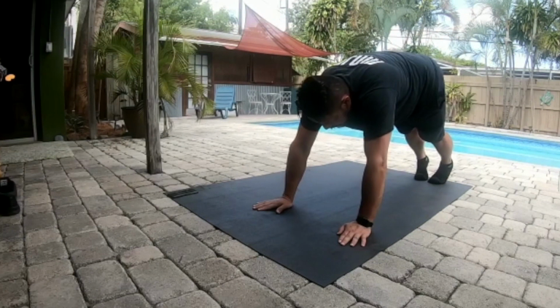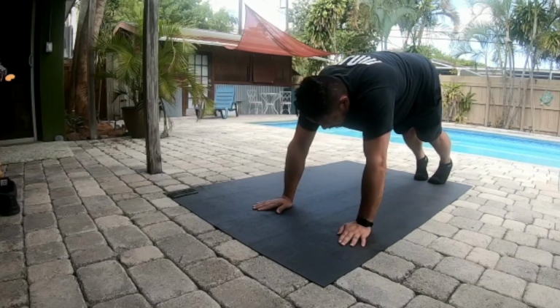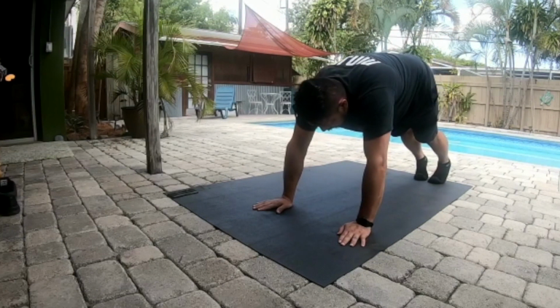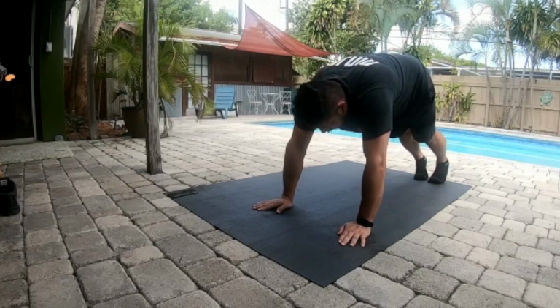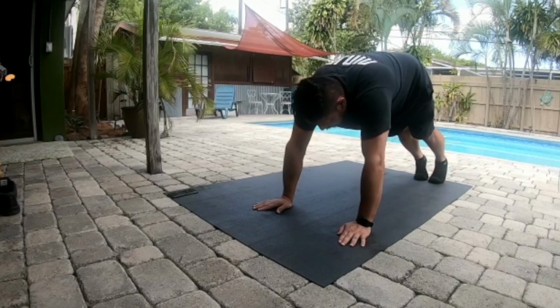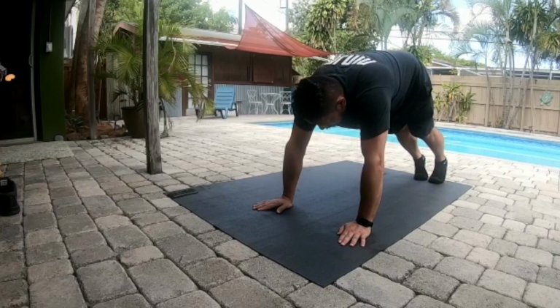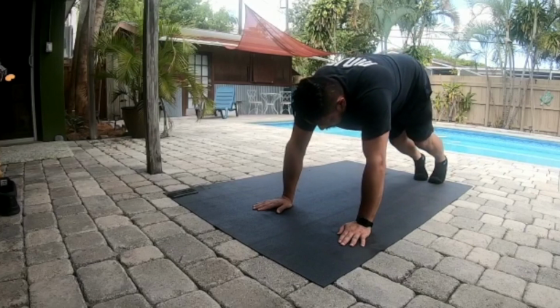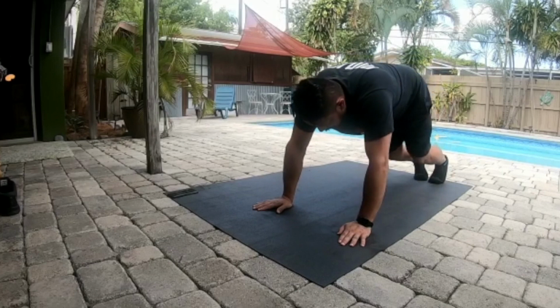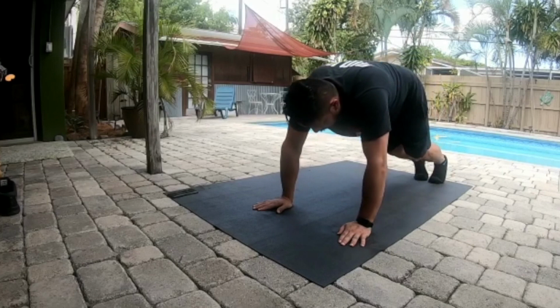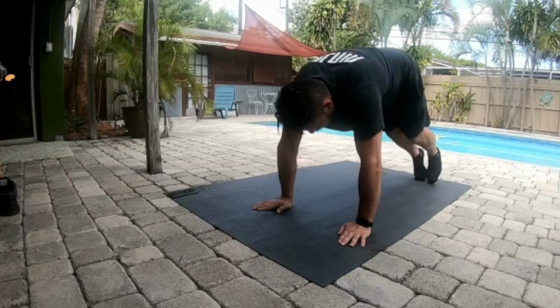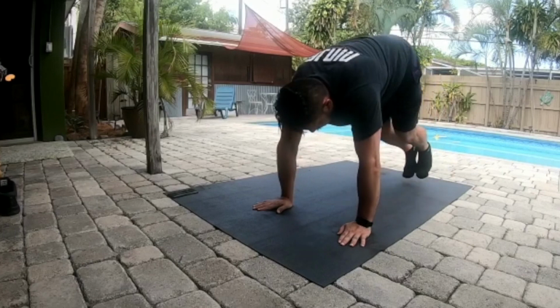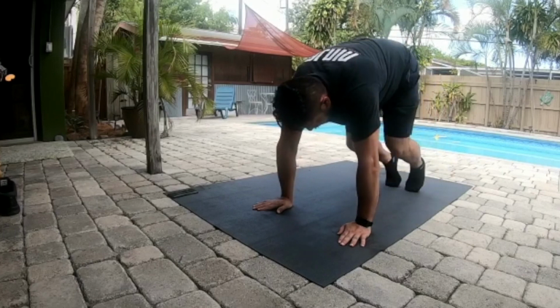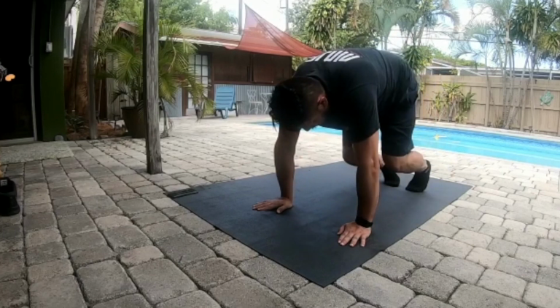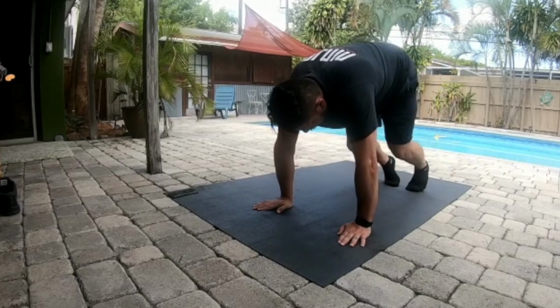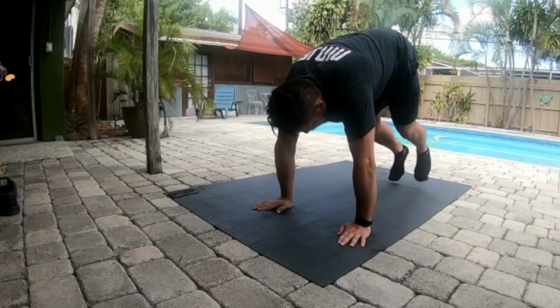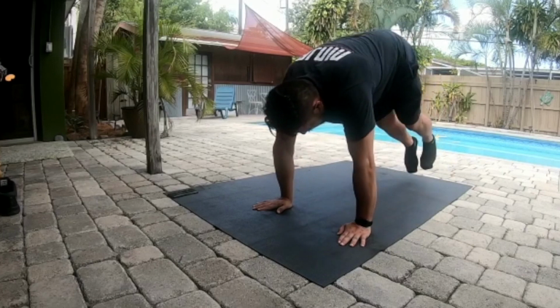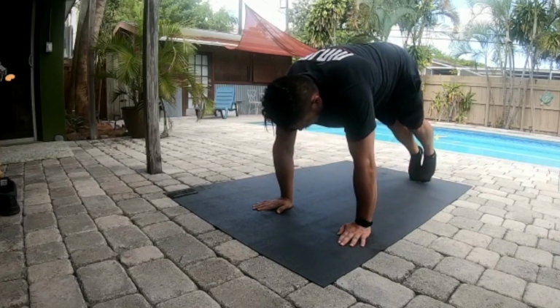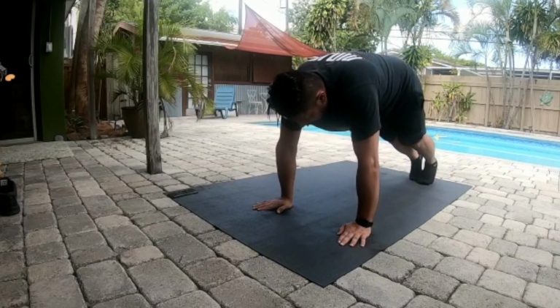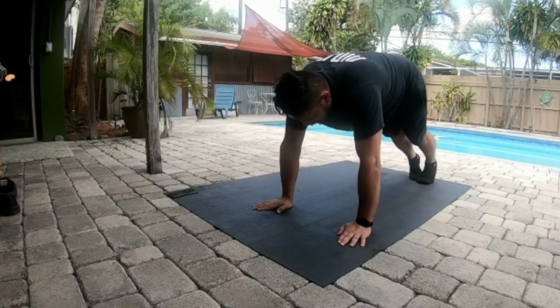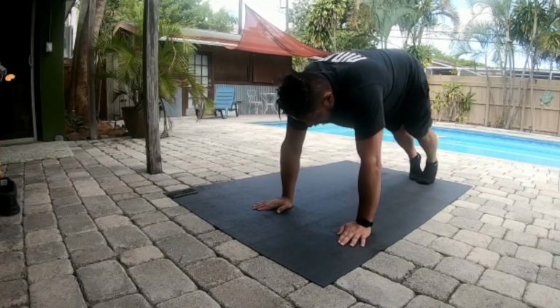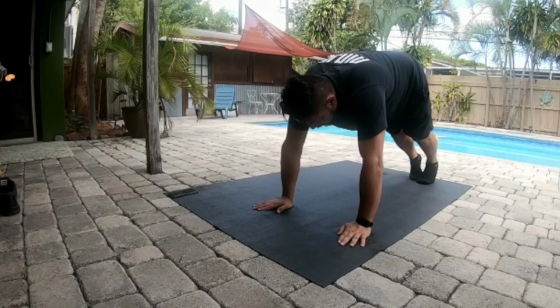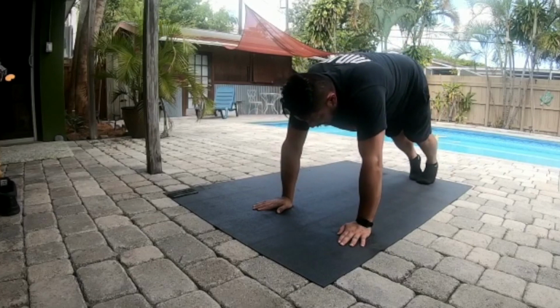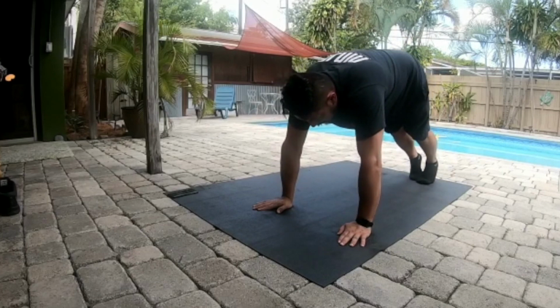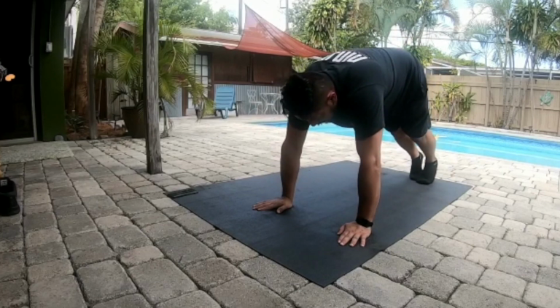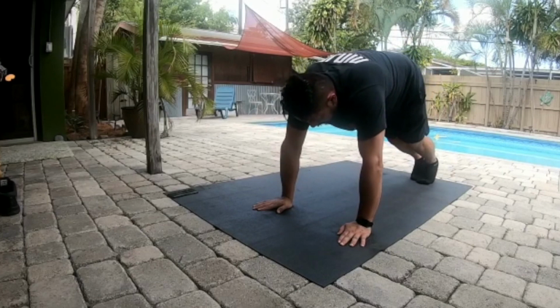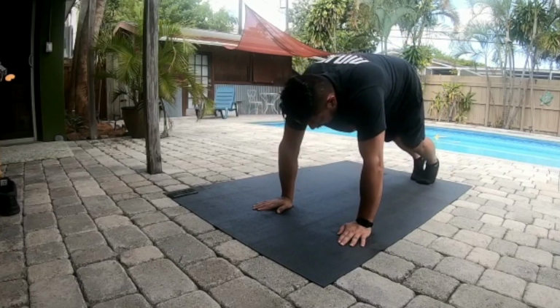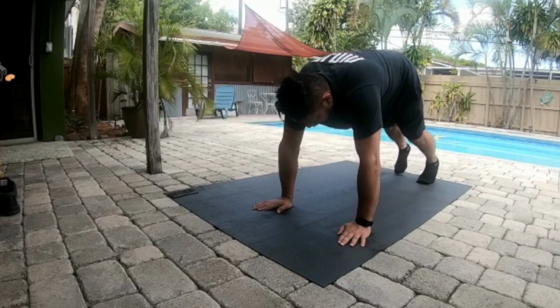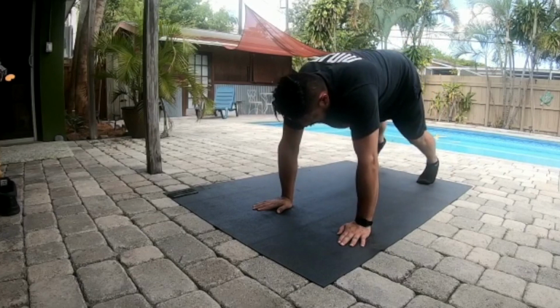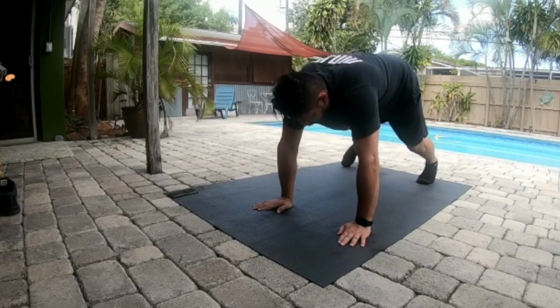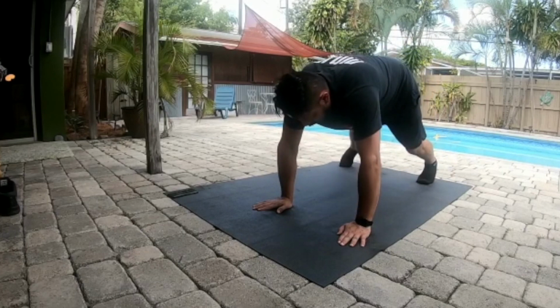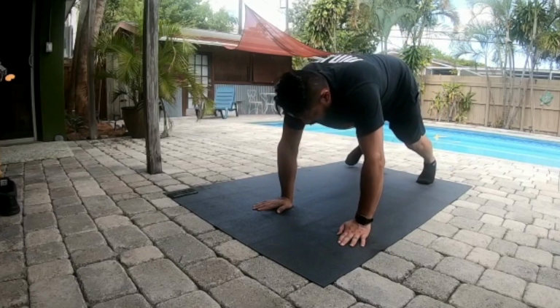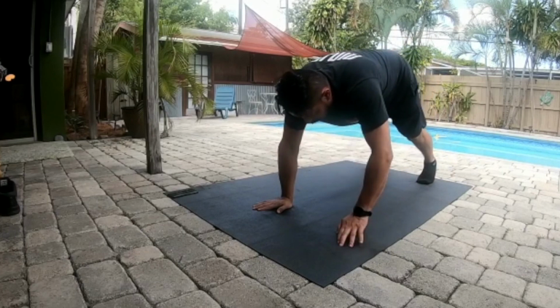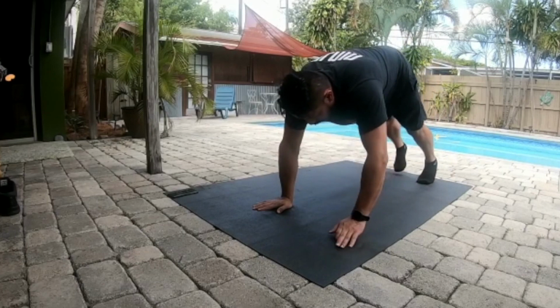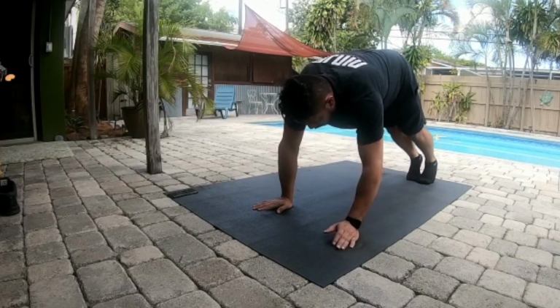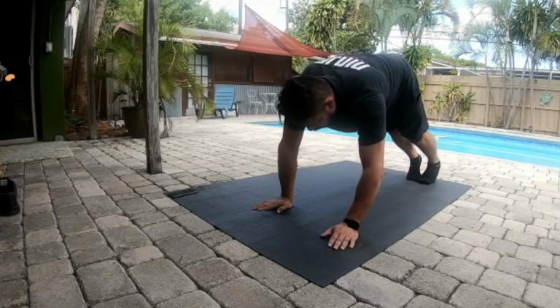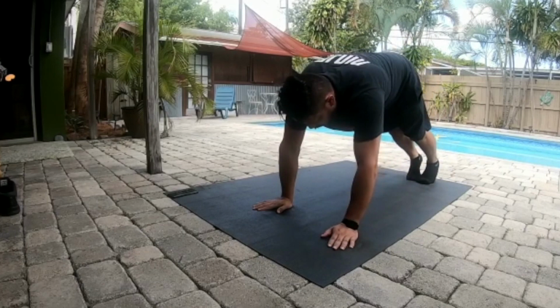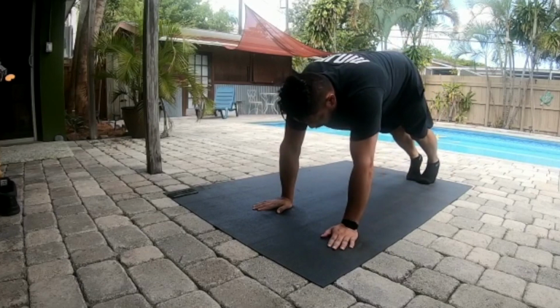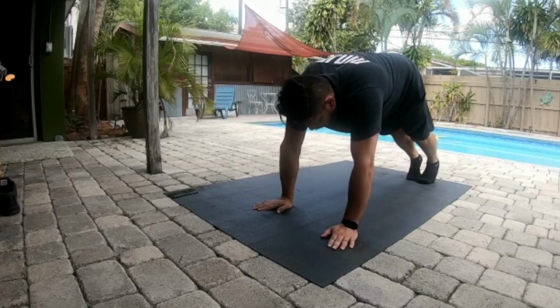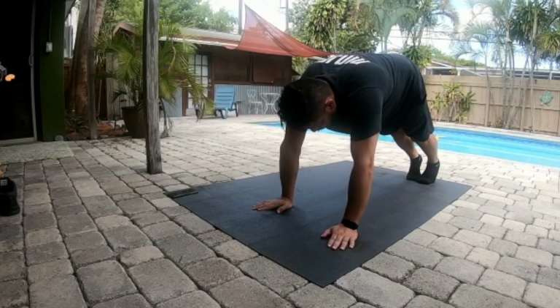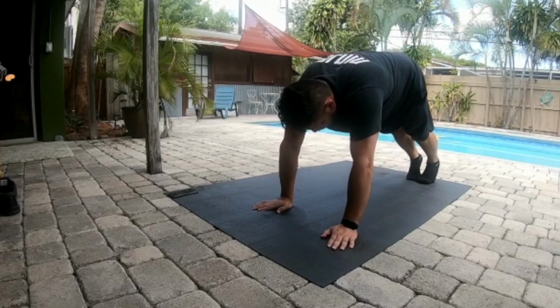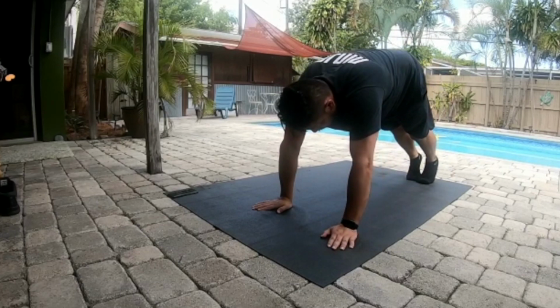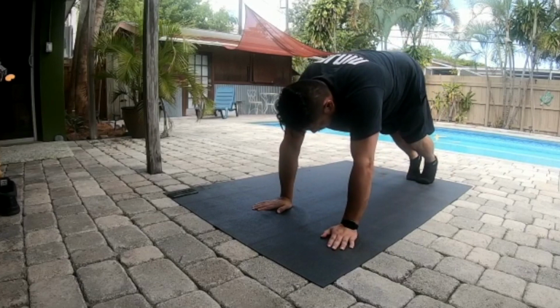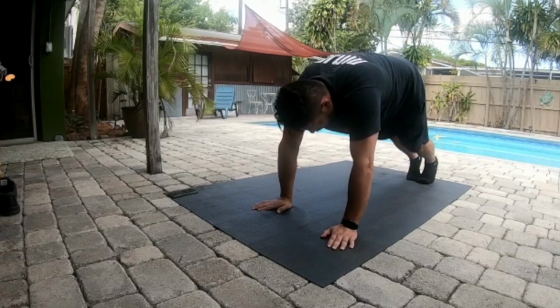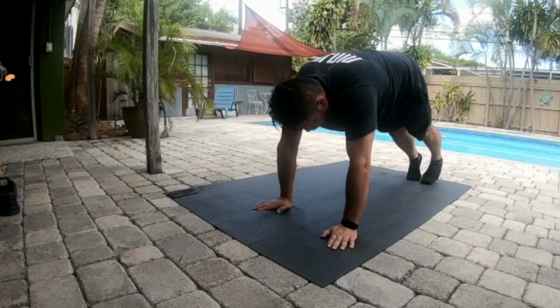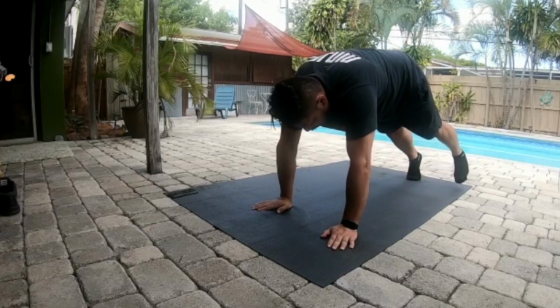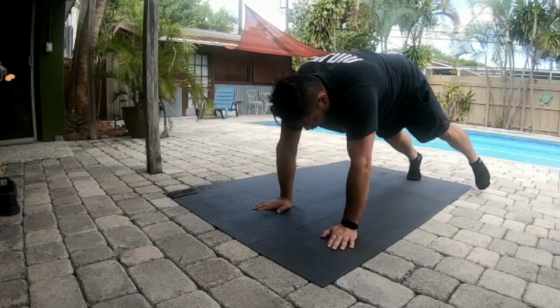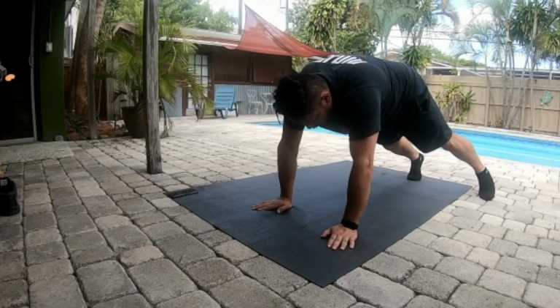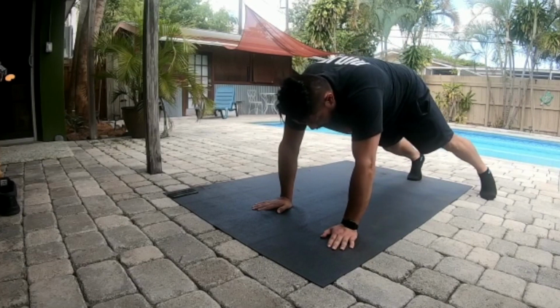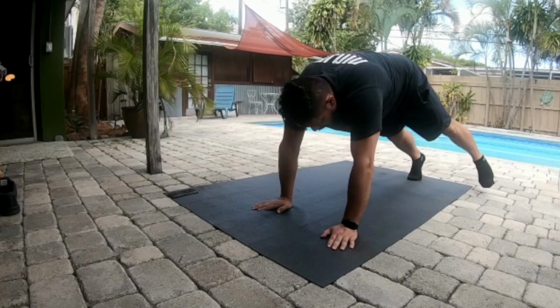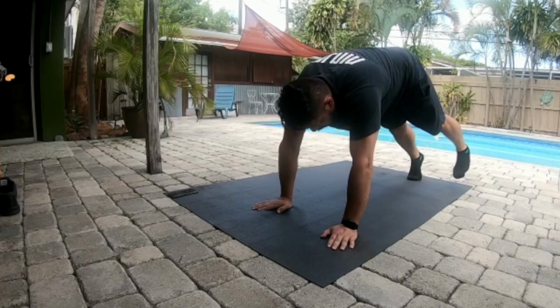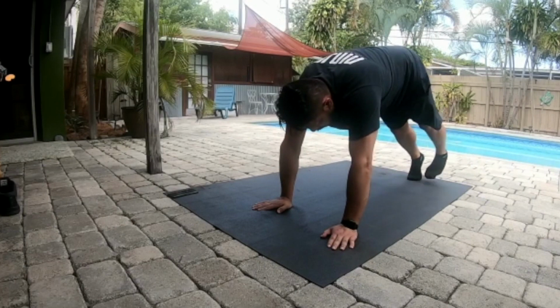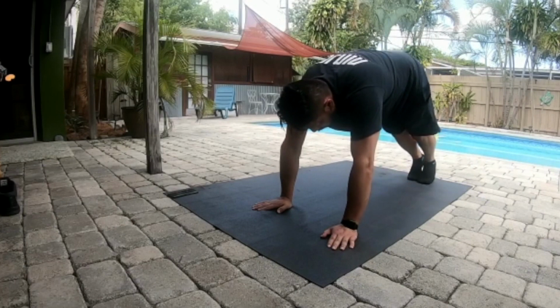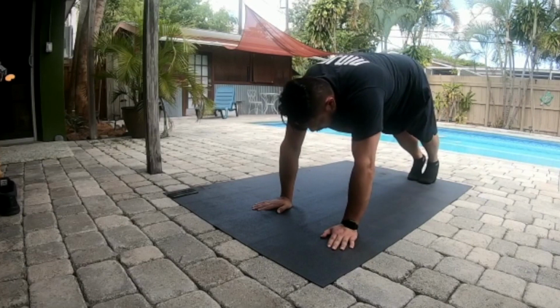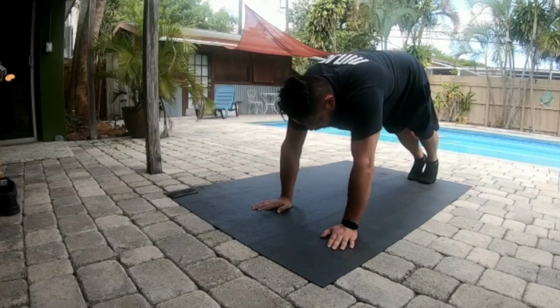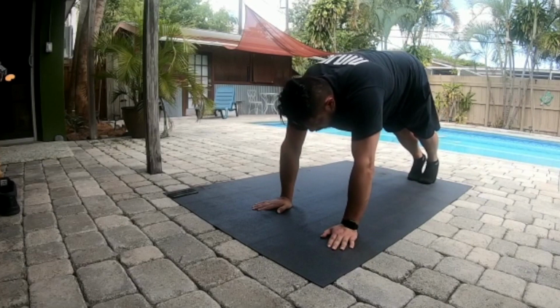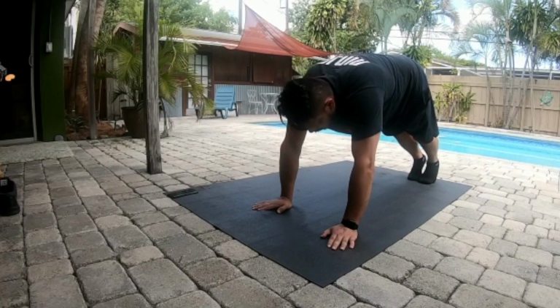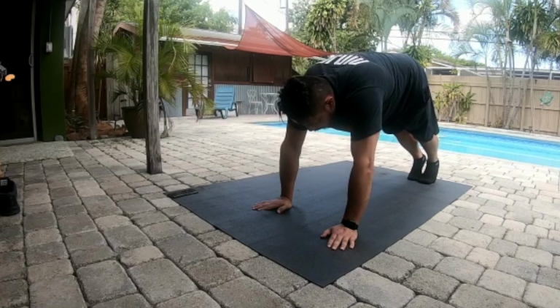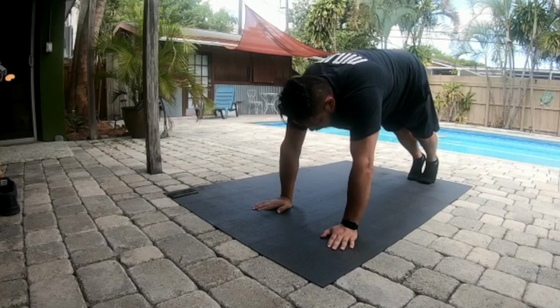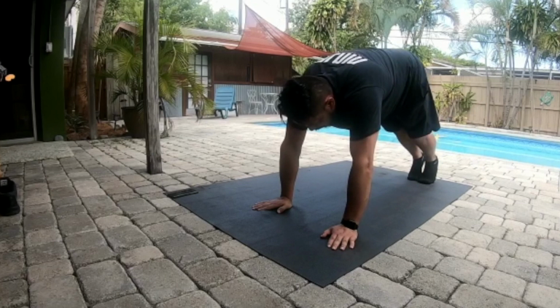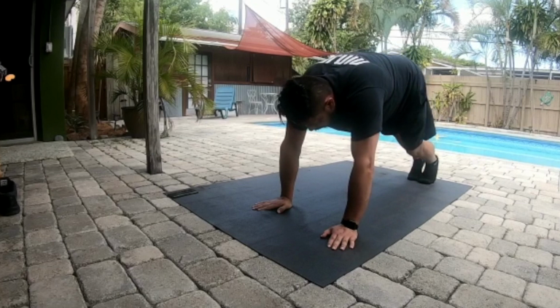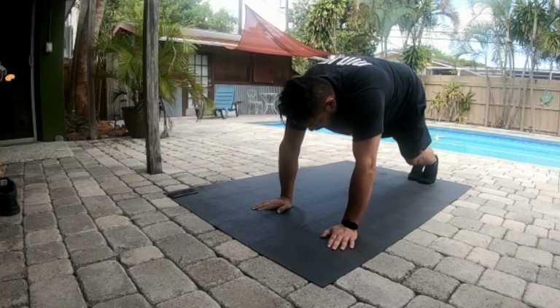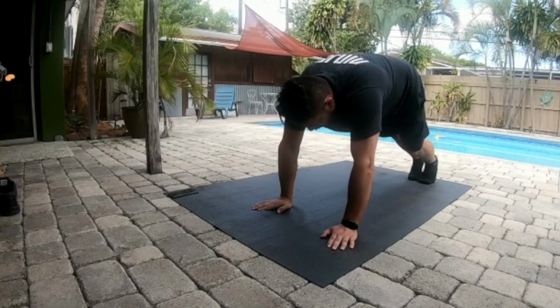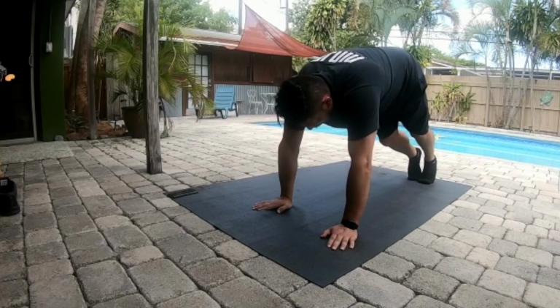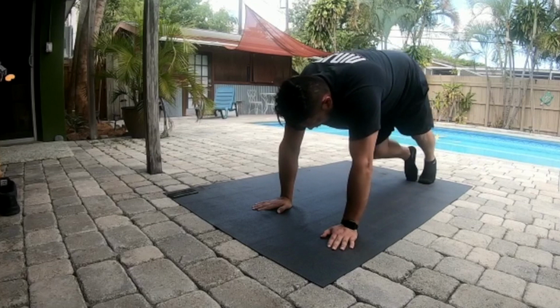One hop this time. Right foot, left foot, left foot — cha-cha now, y'all.